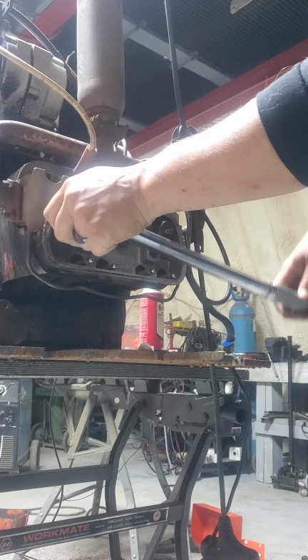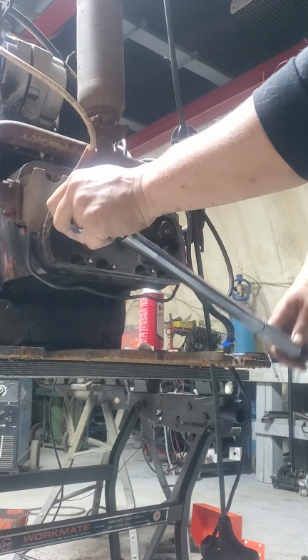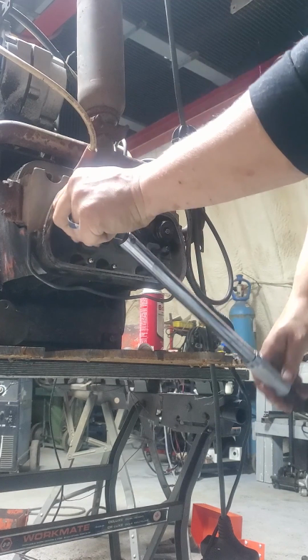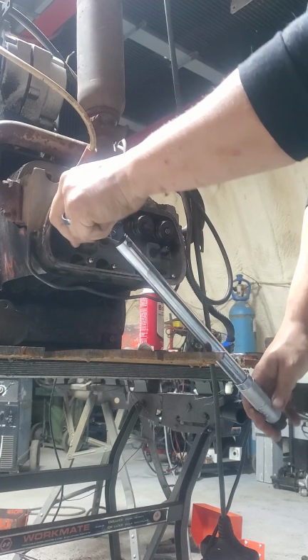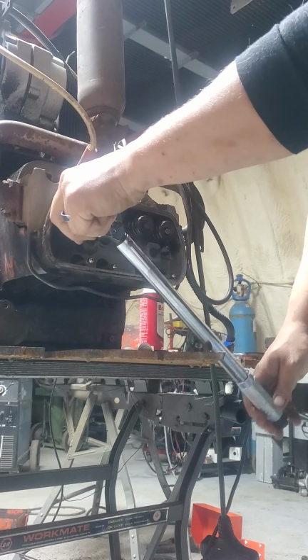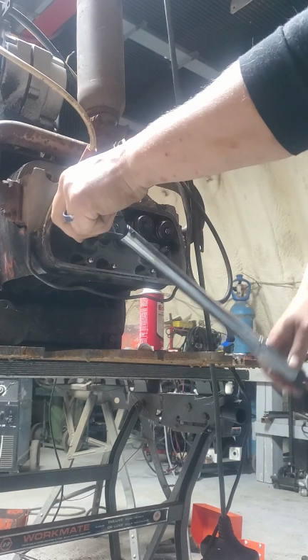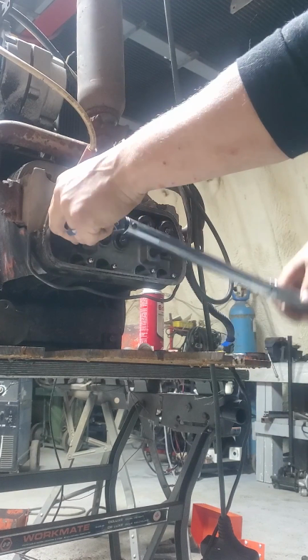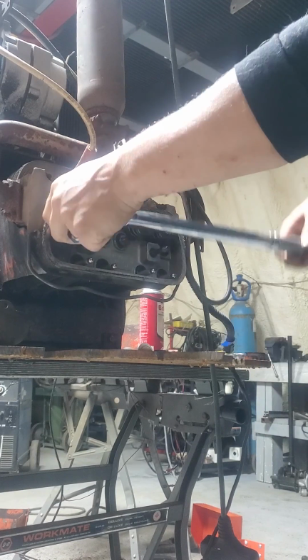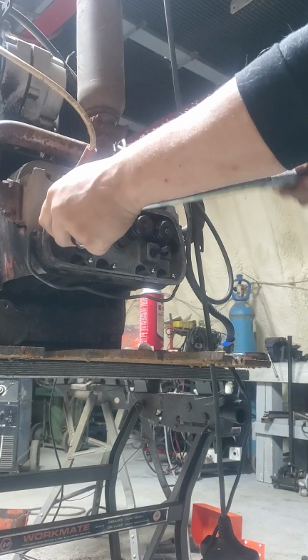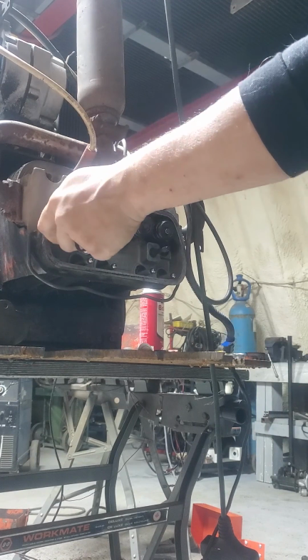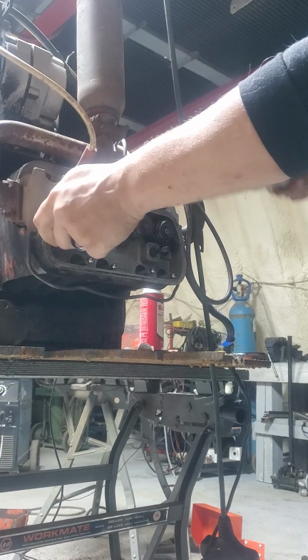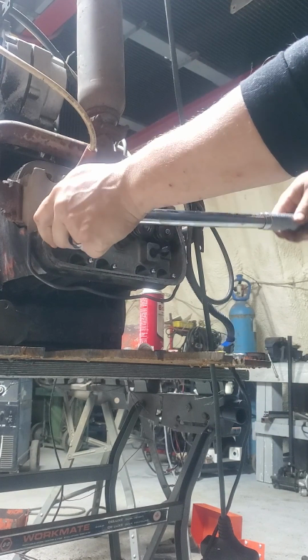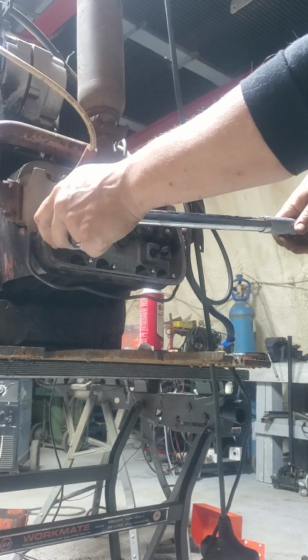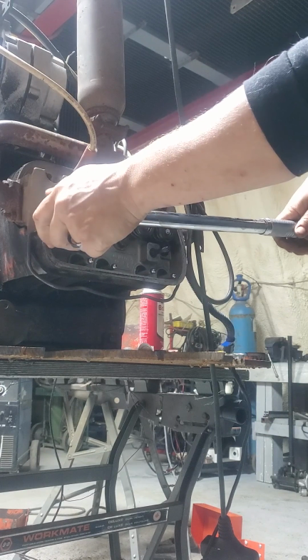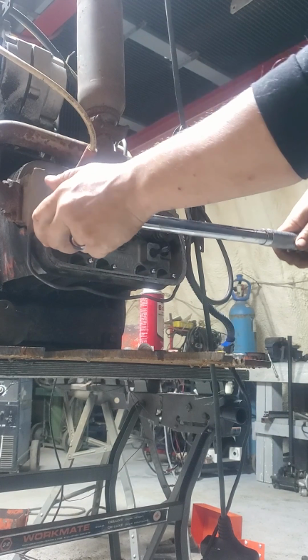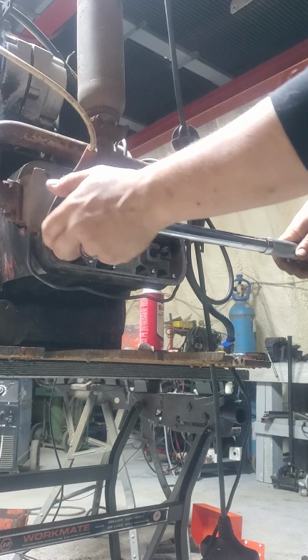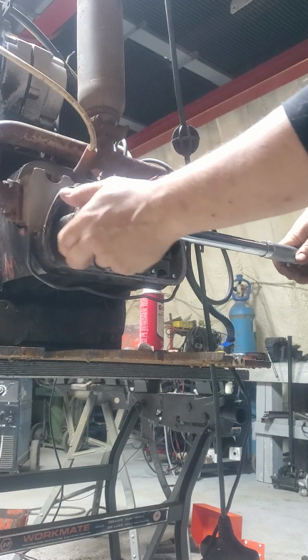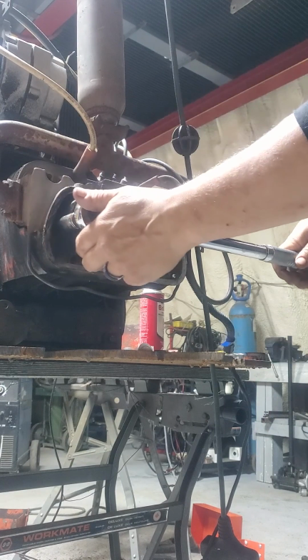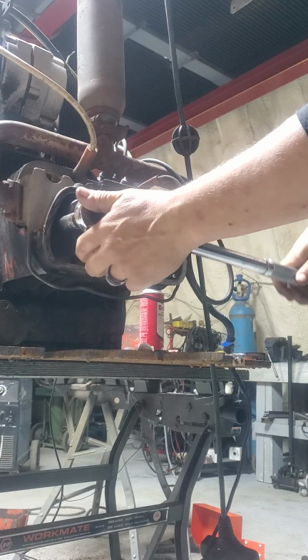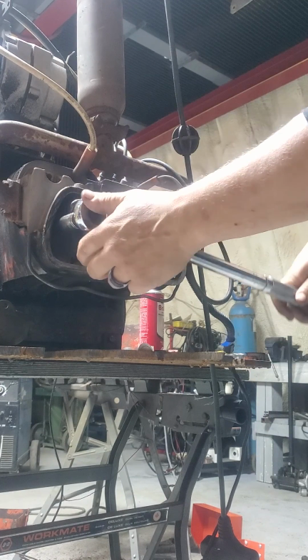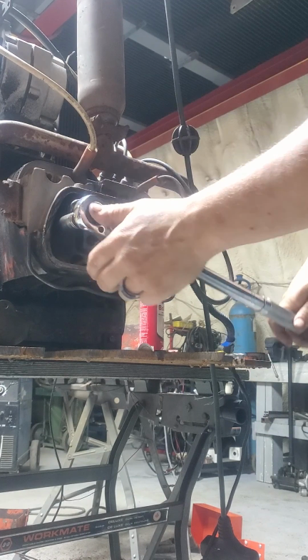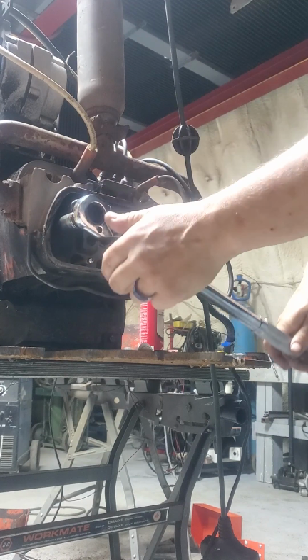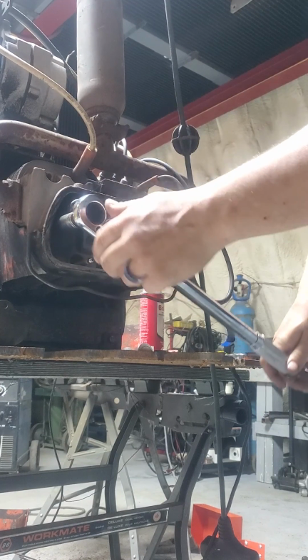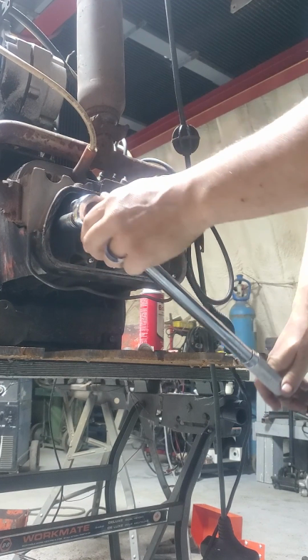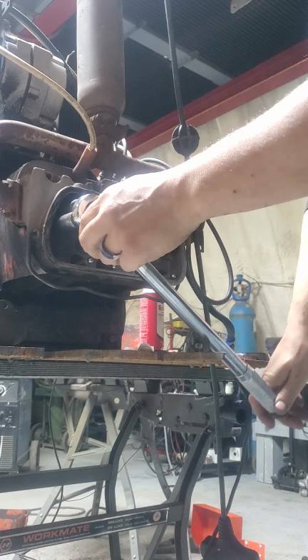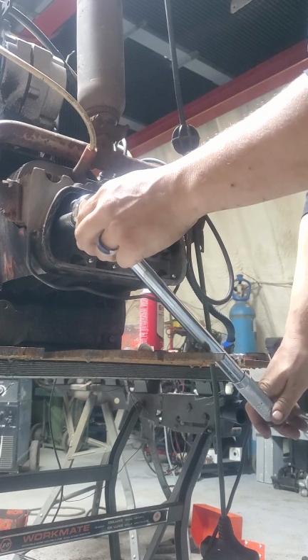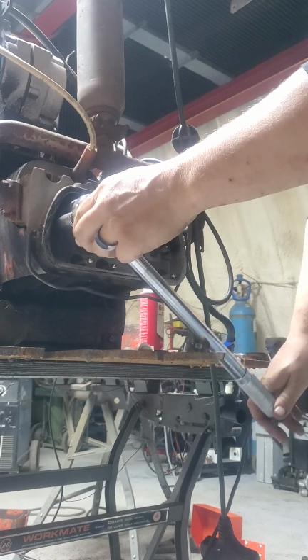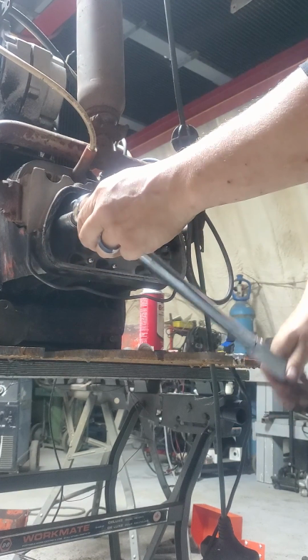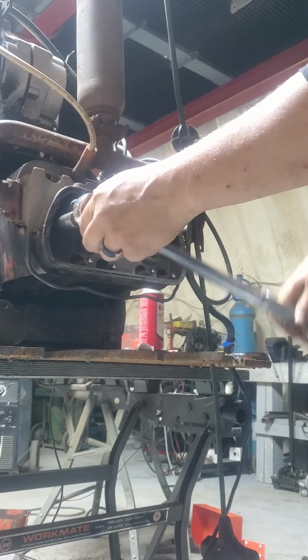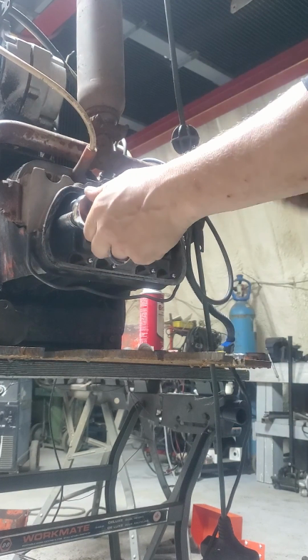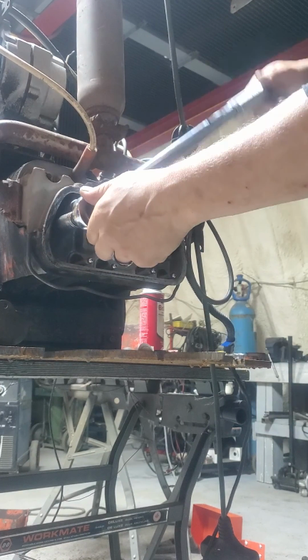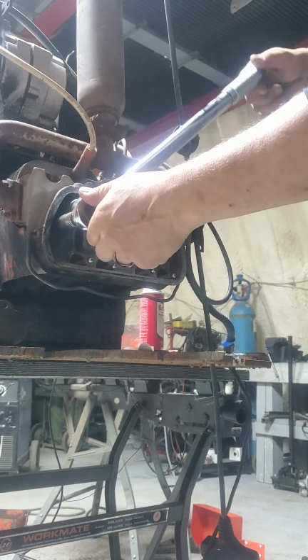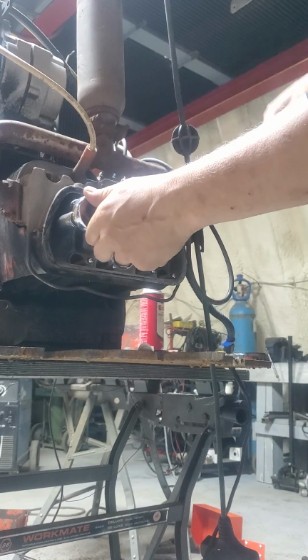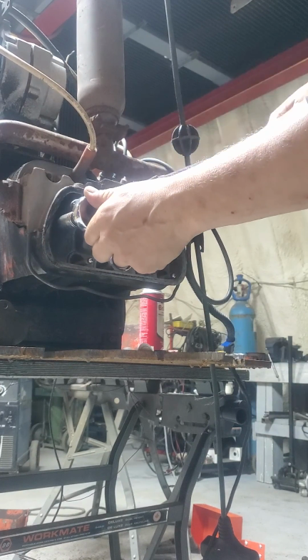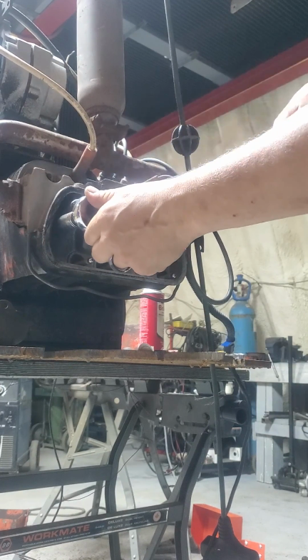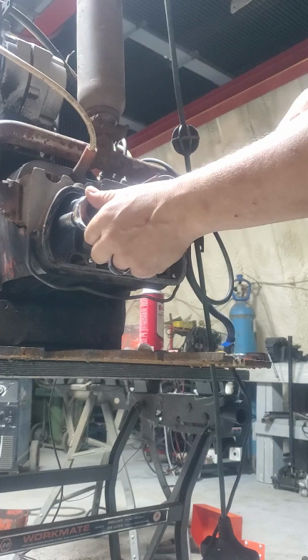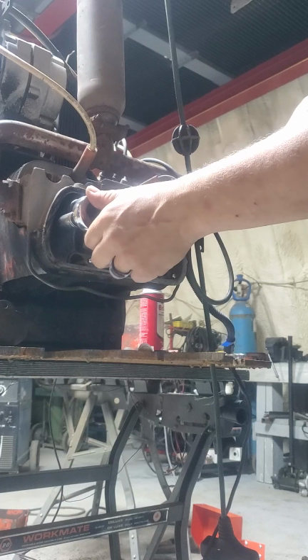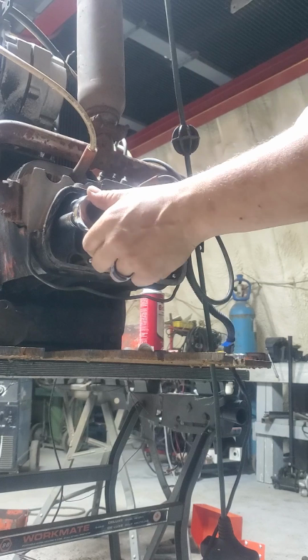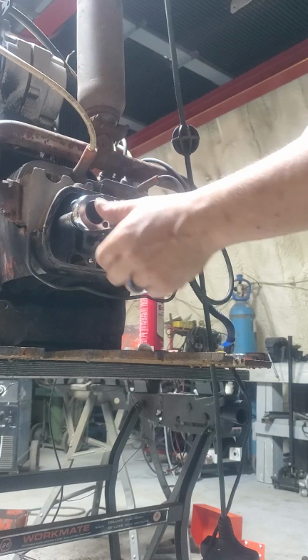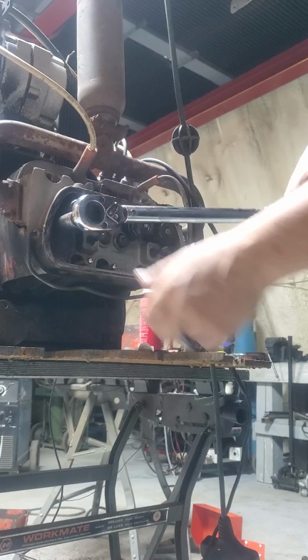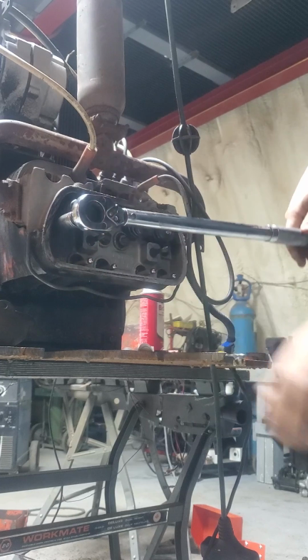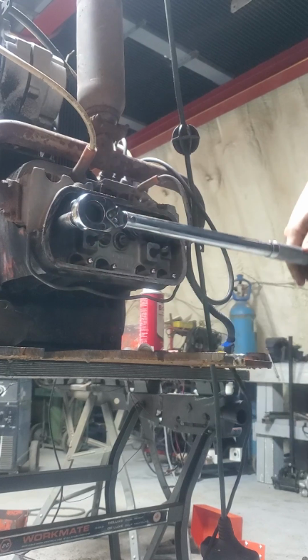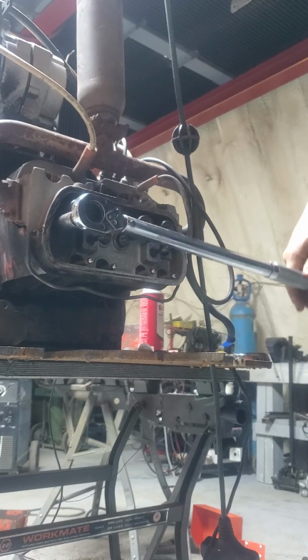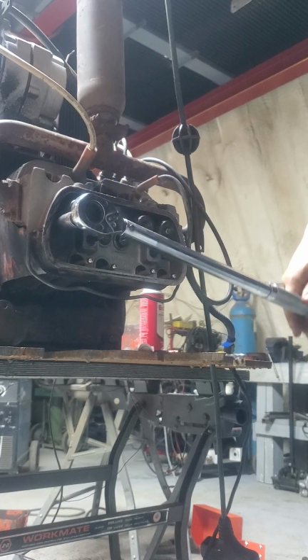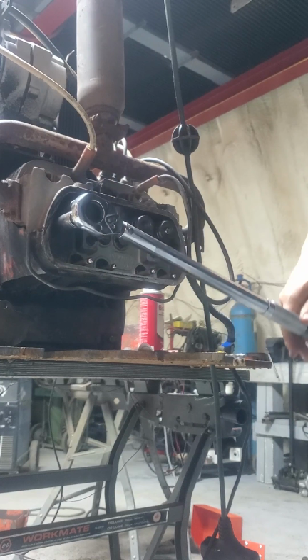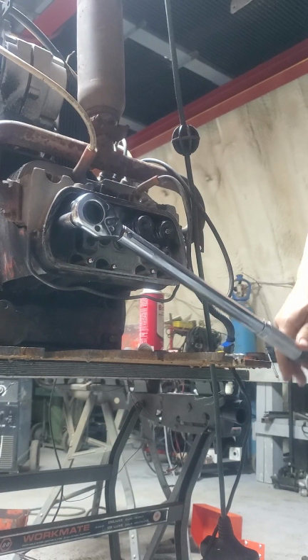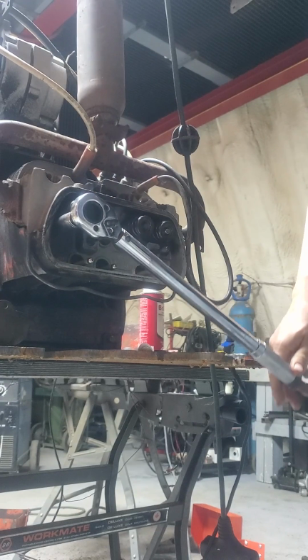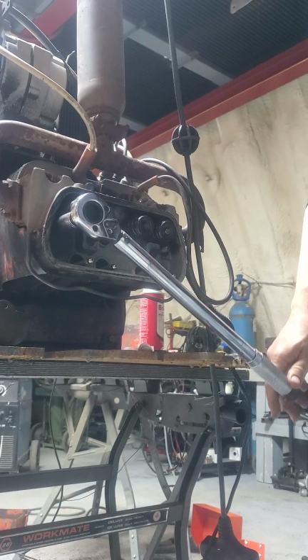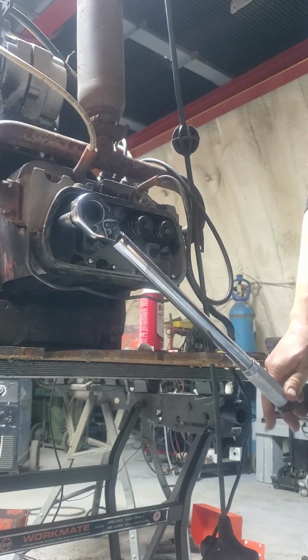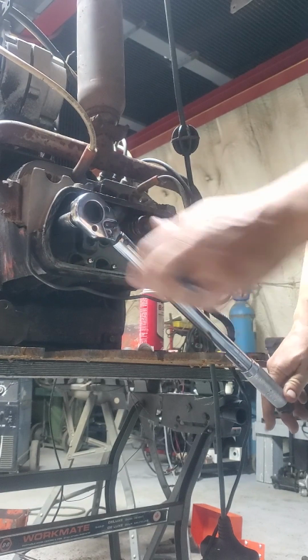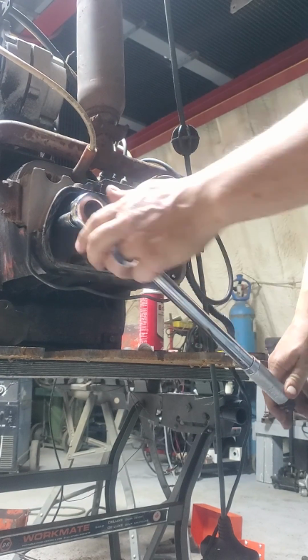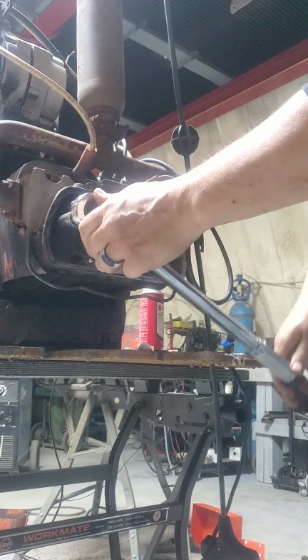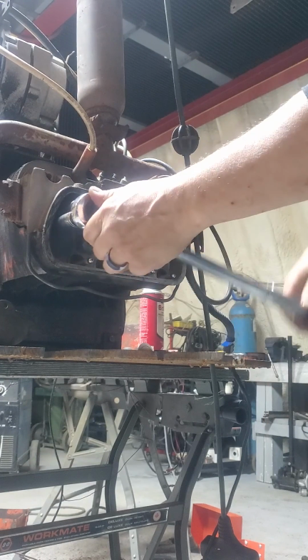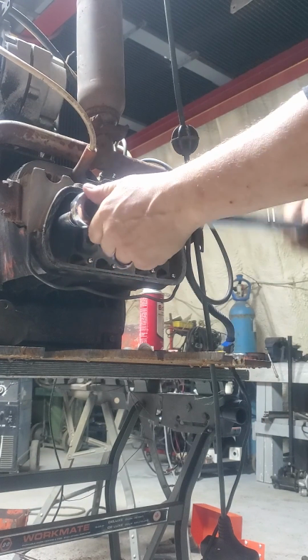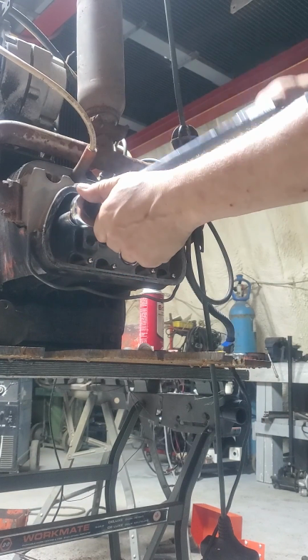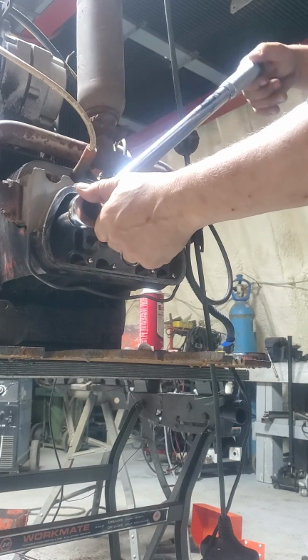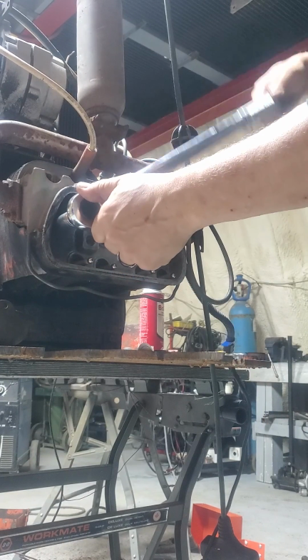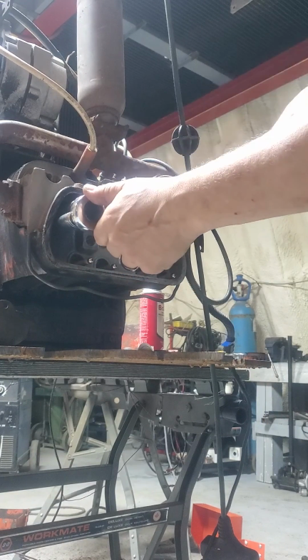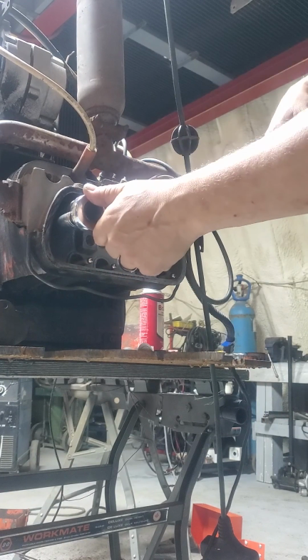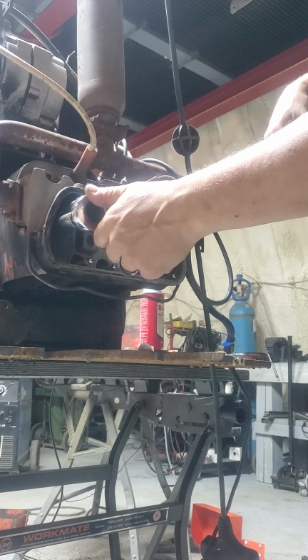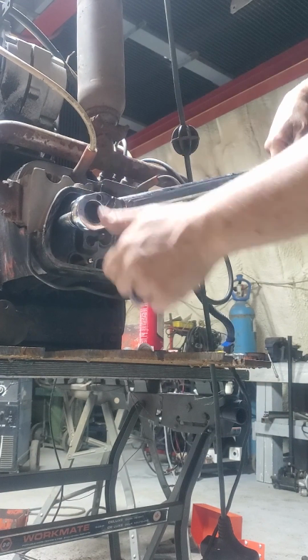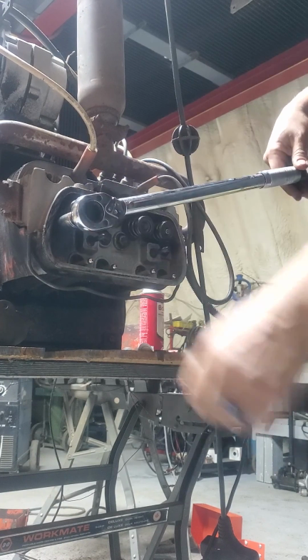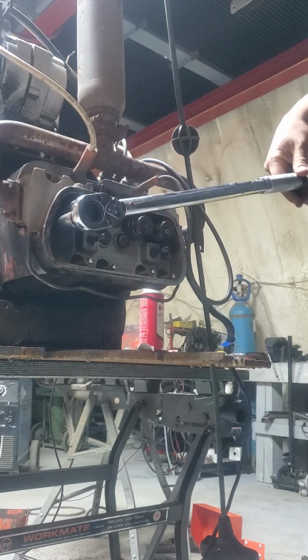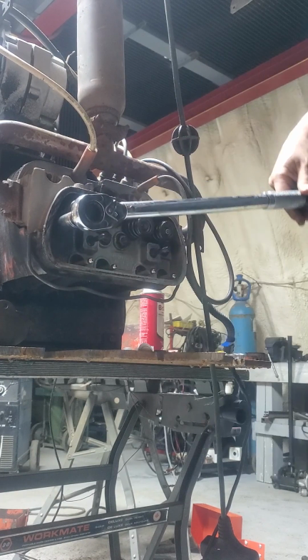Would you believe that maybe somebody in the class just didn't want to take the rockers off and do the valve set? This one's pretty bad.